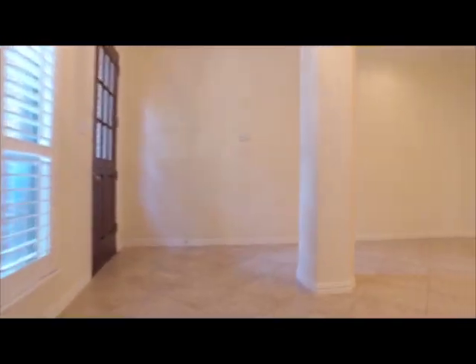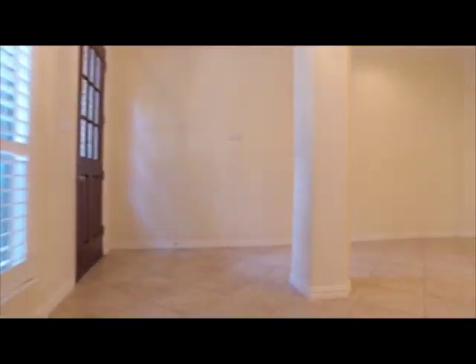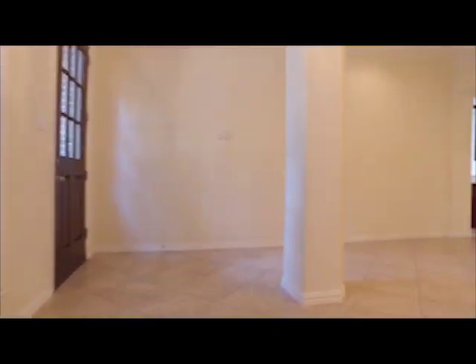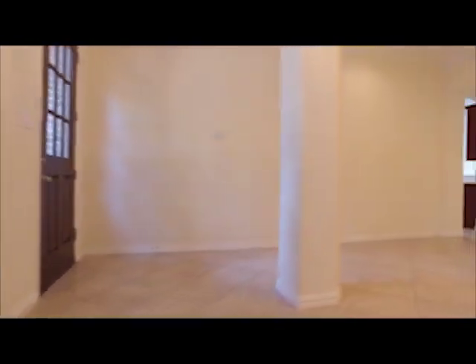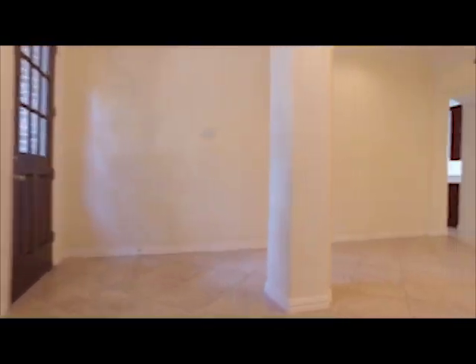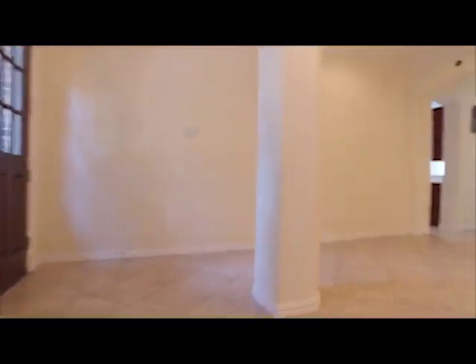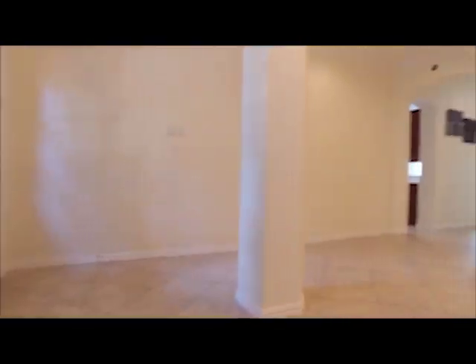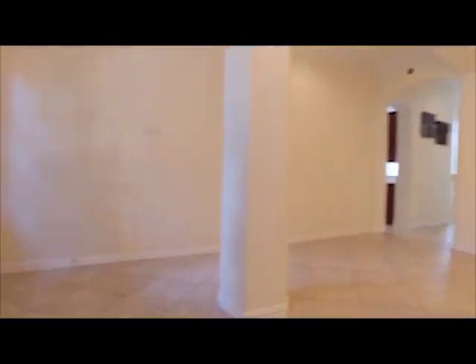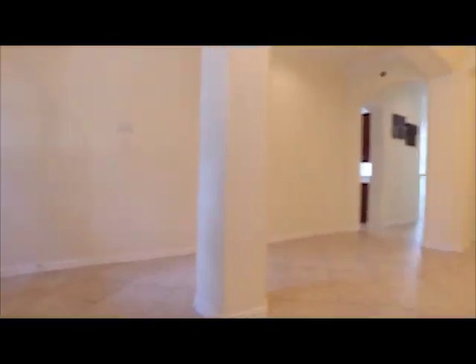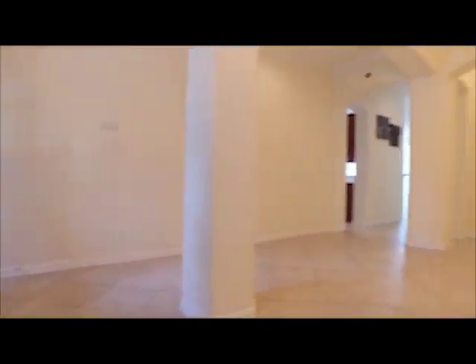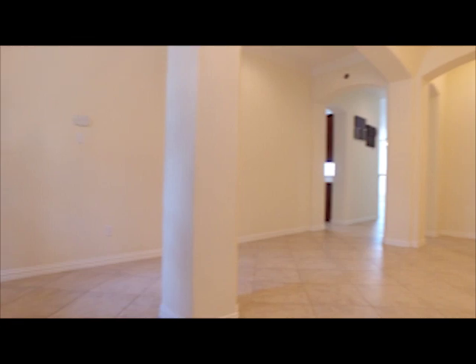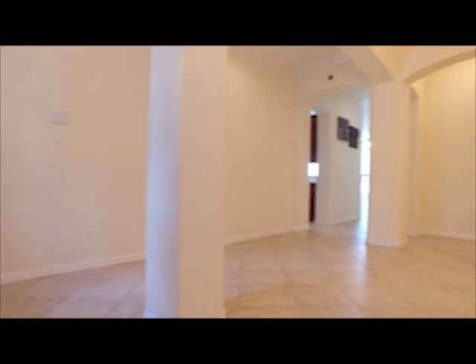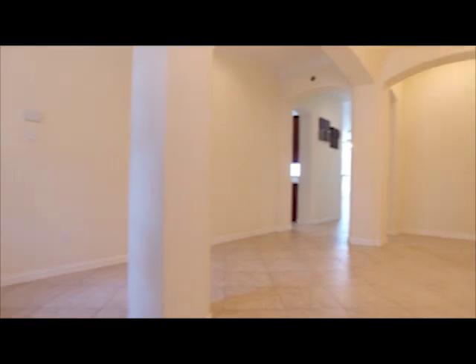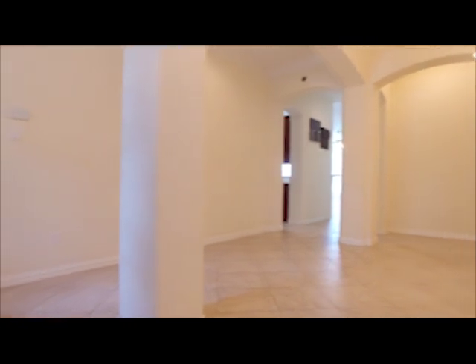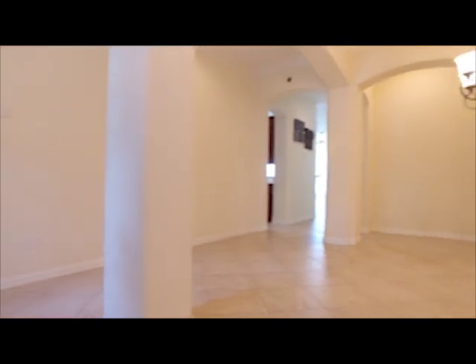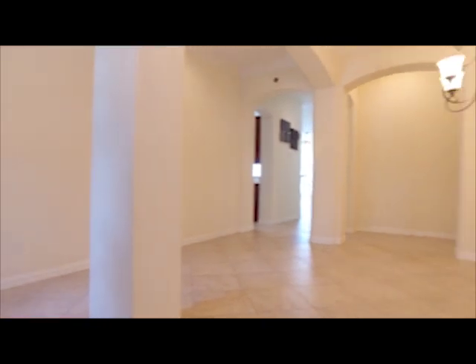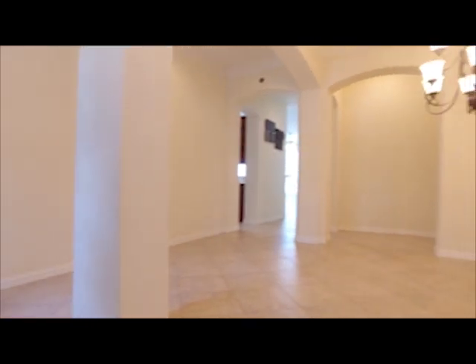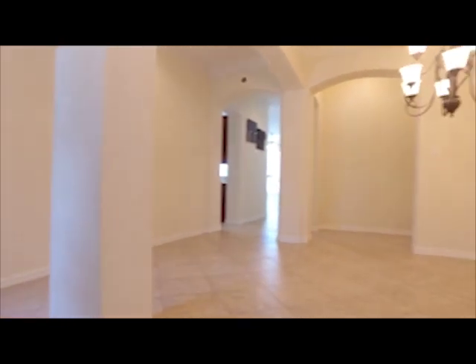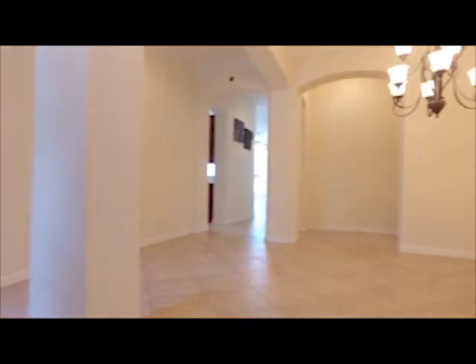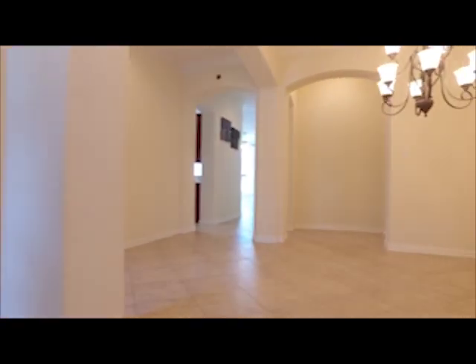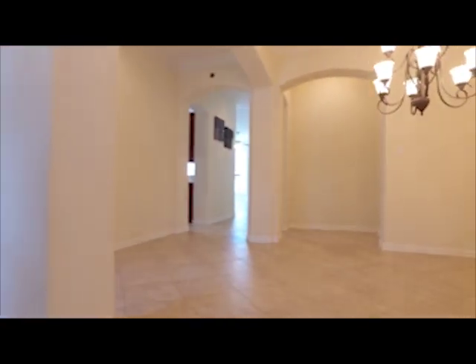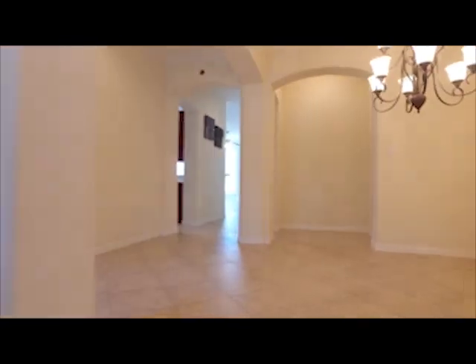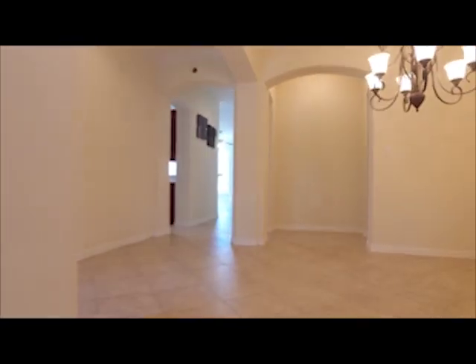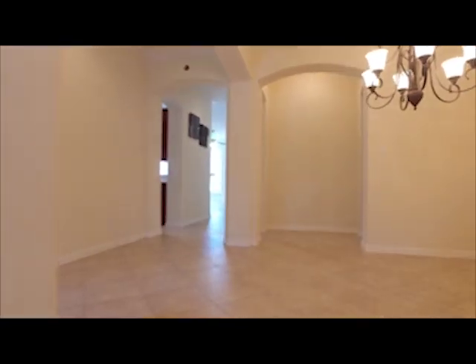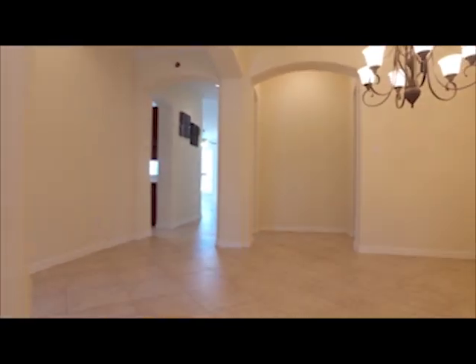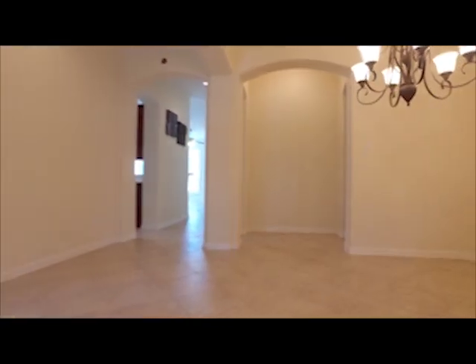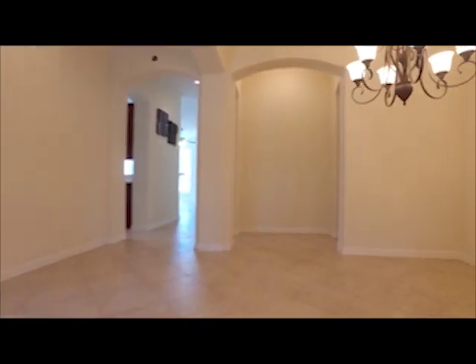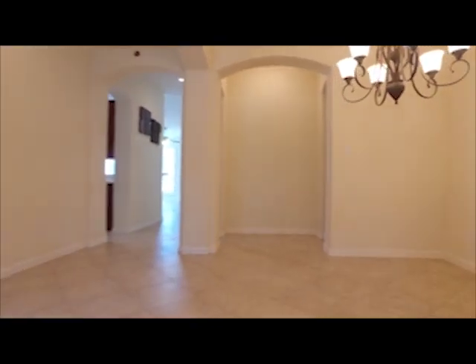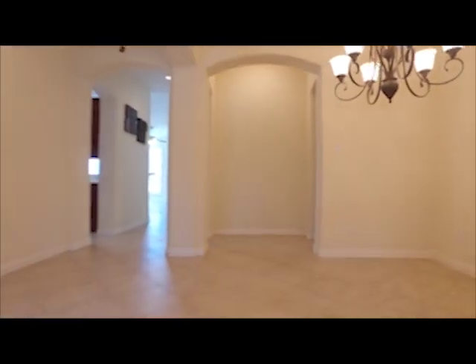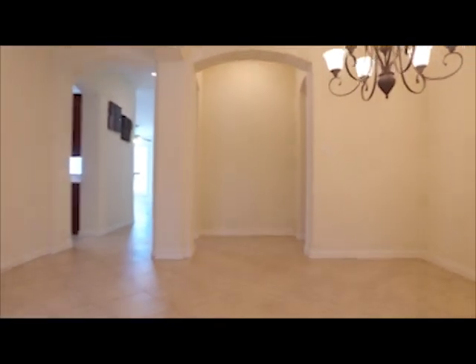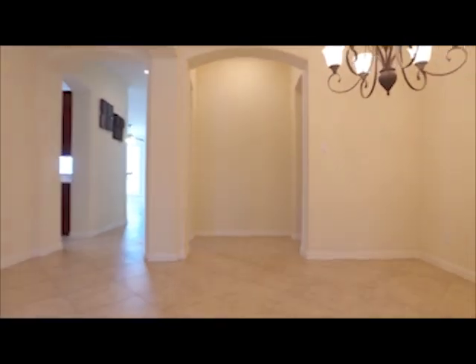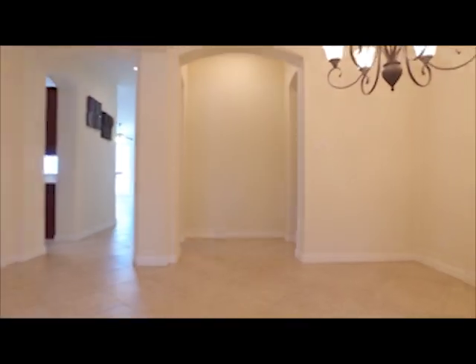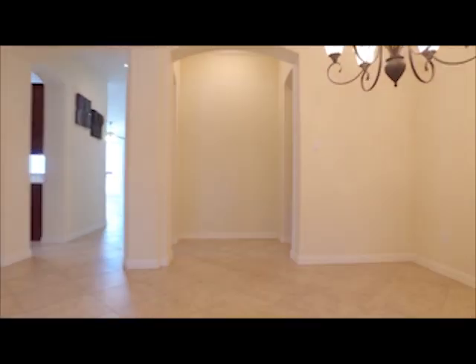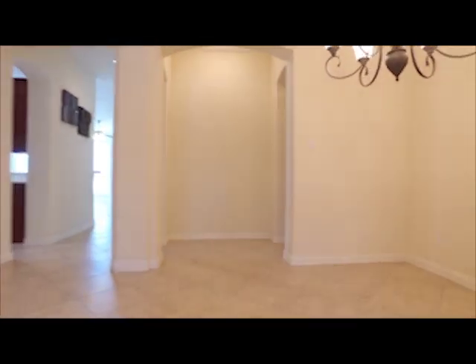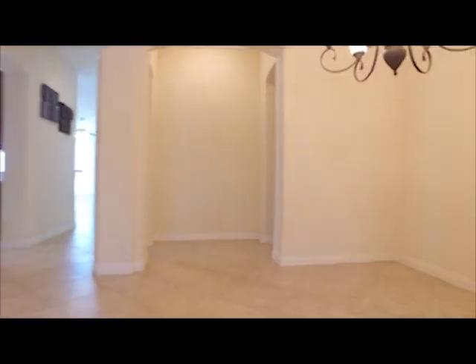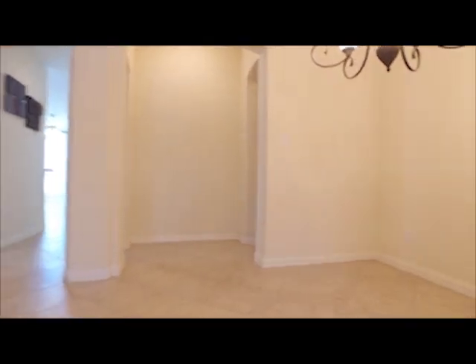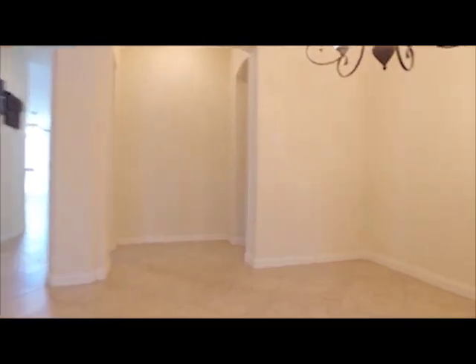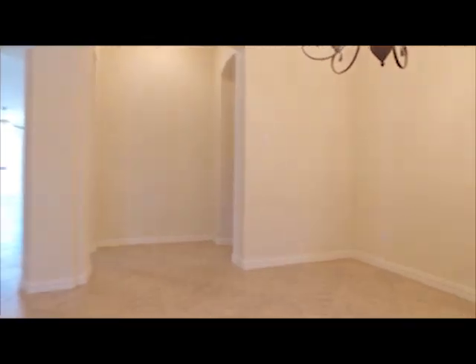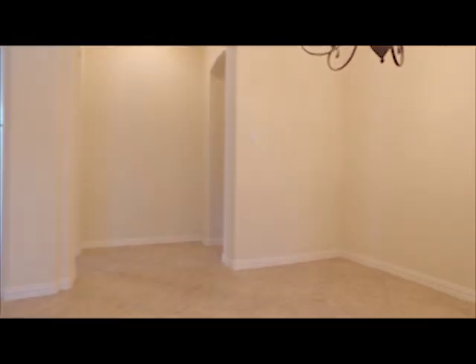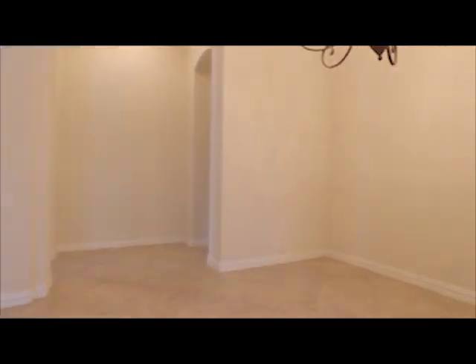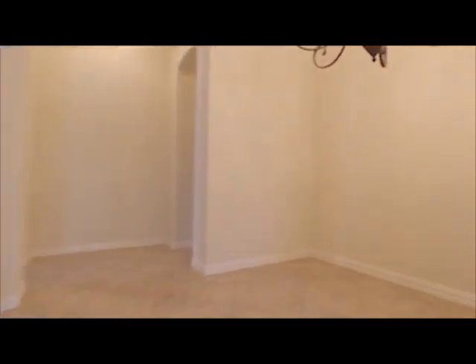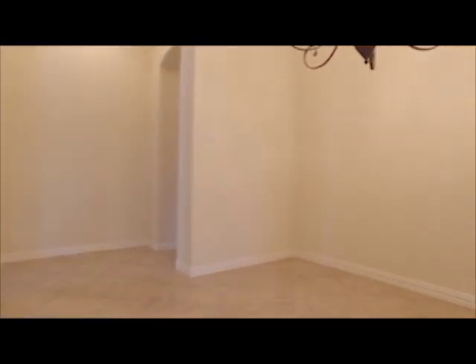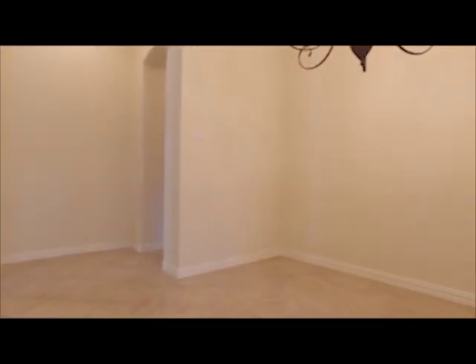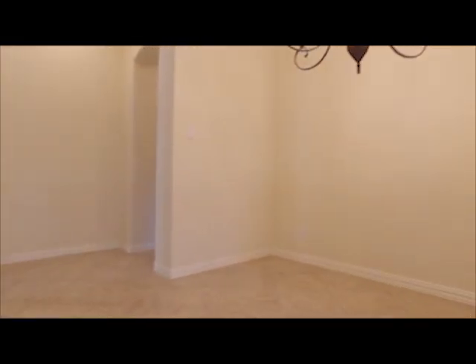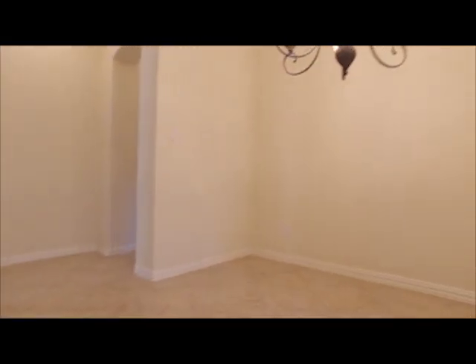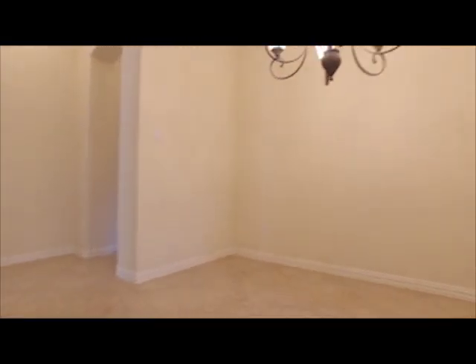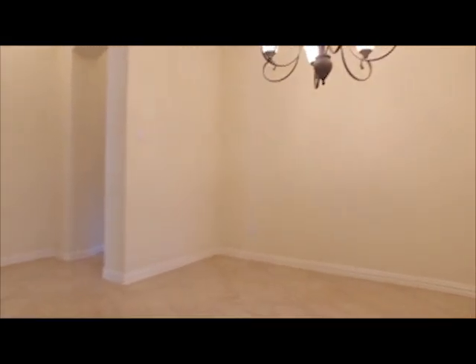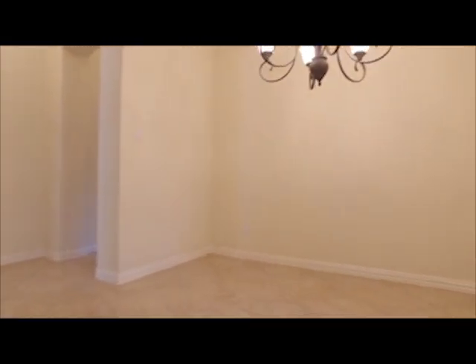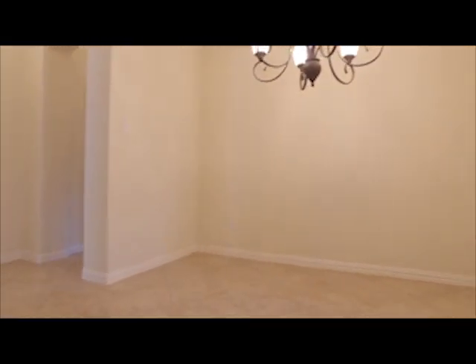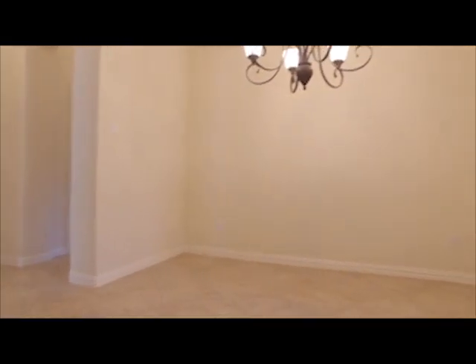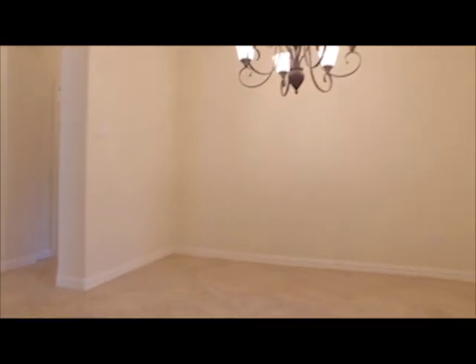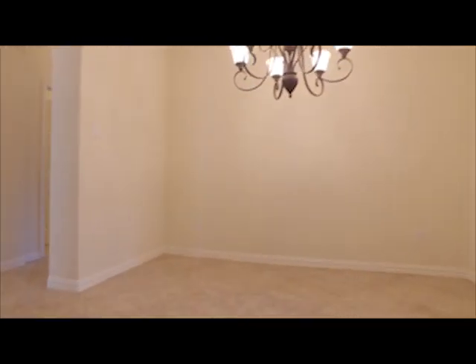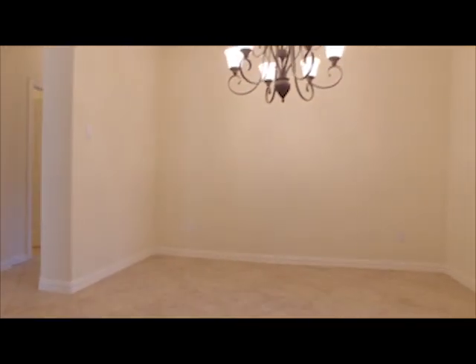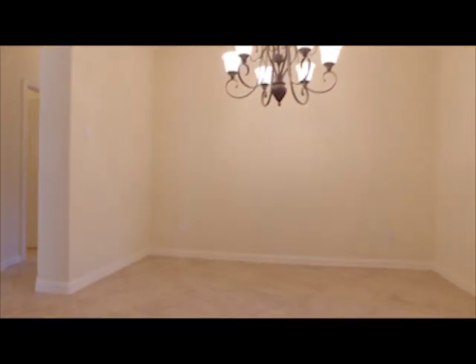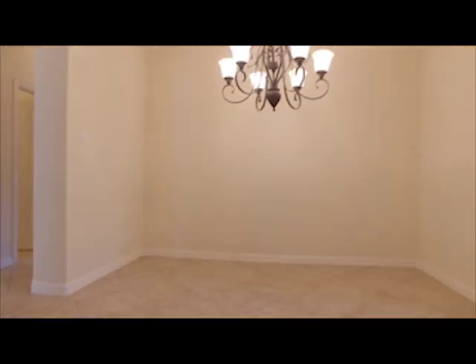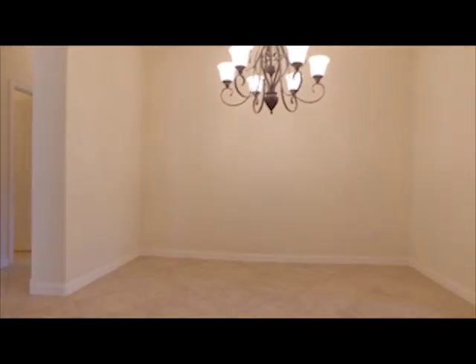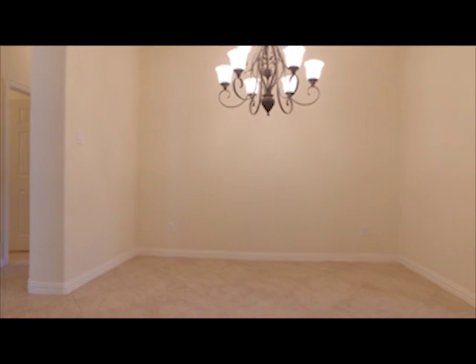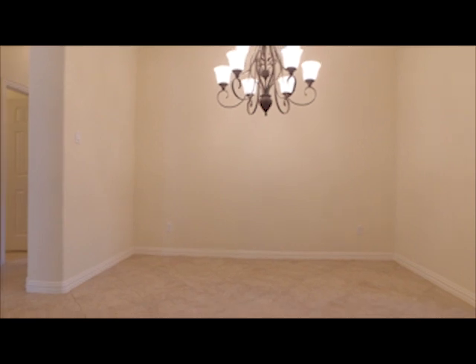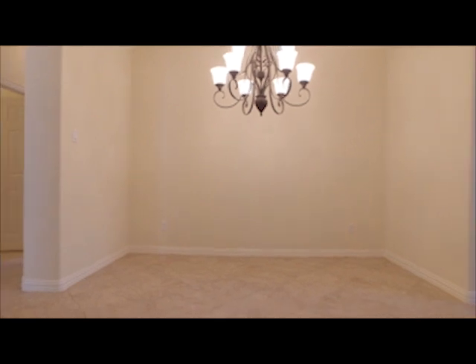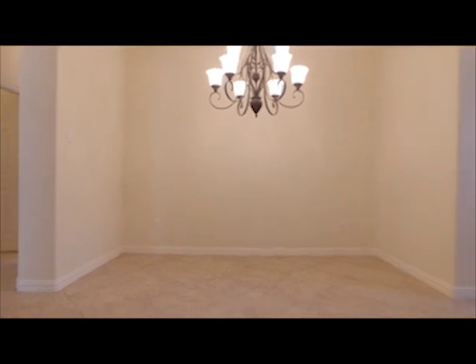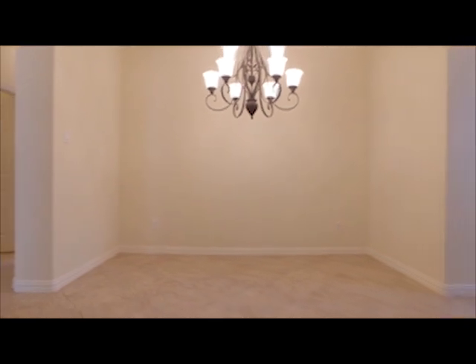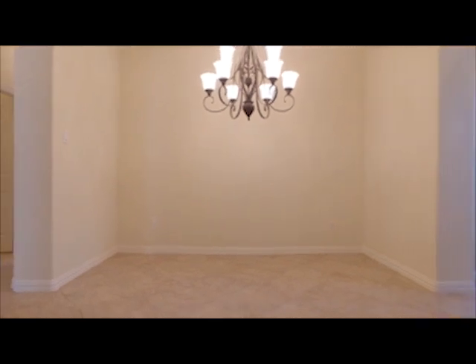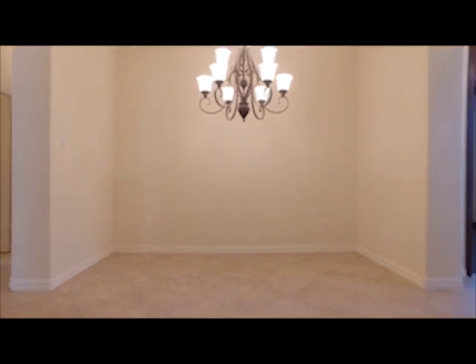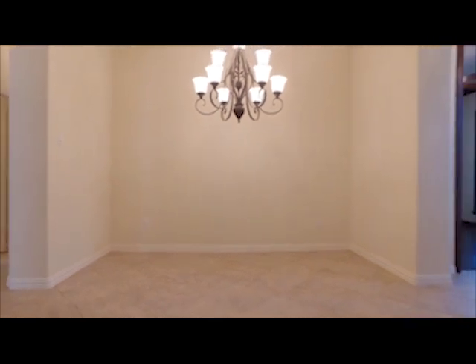There's tile flooring in the entry, the dining, the kitchen, the living area, and plantation shutters throughout the home, which is so nice.